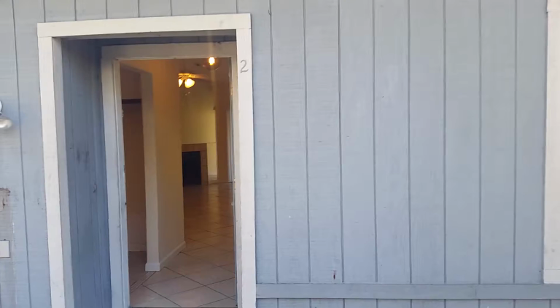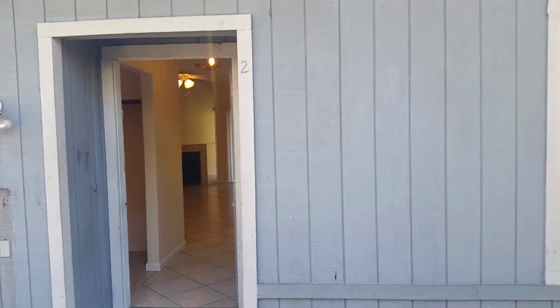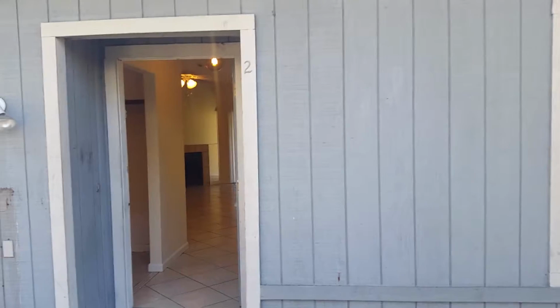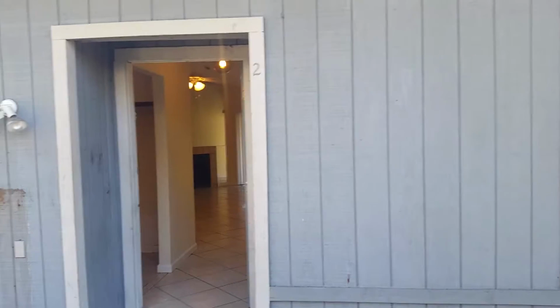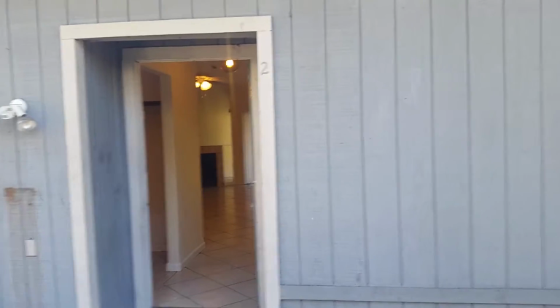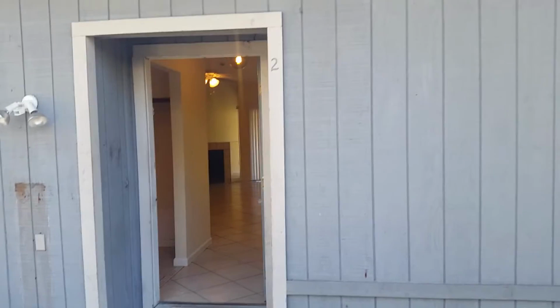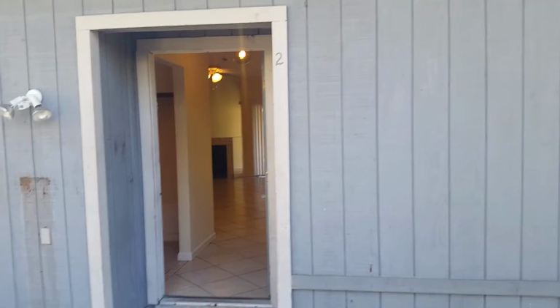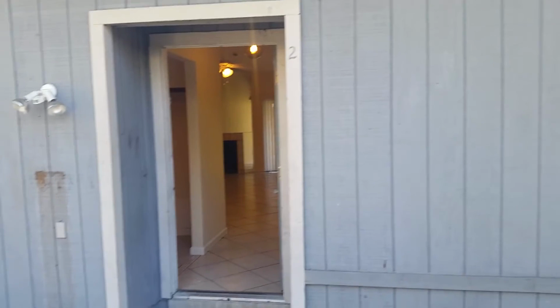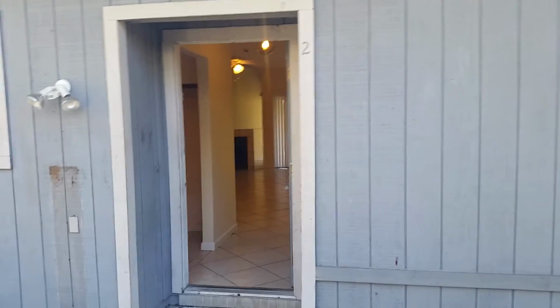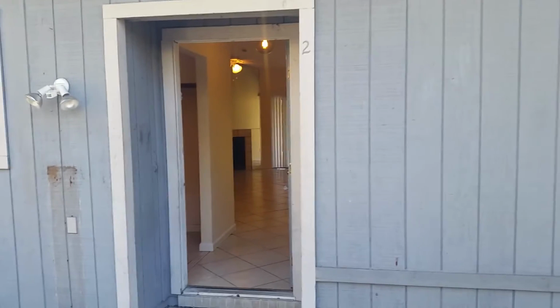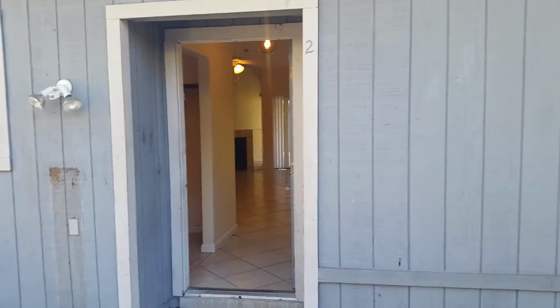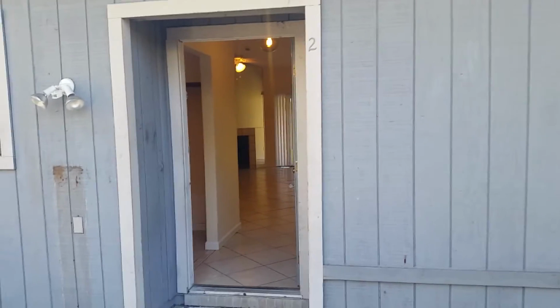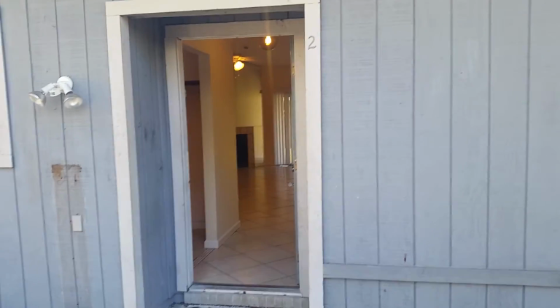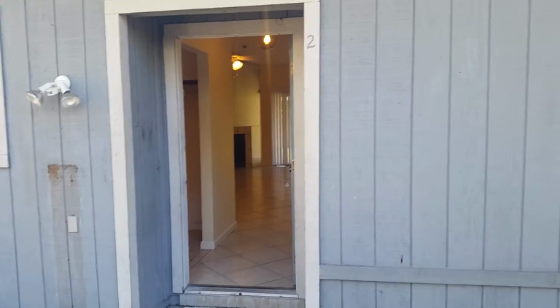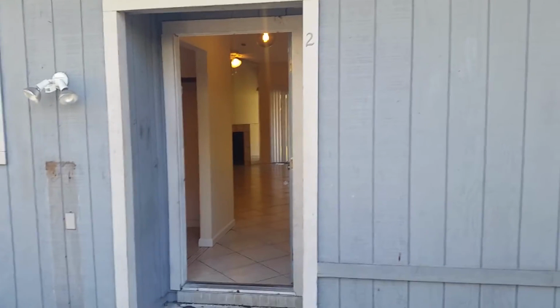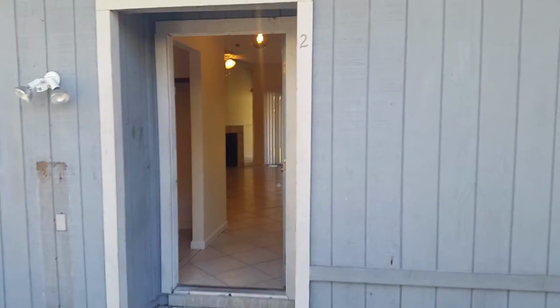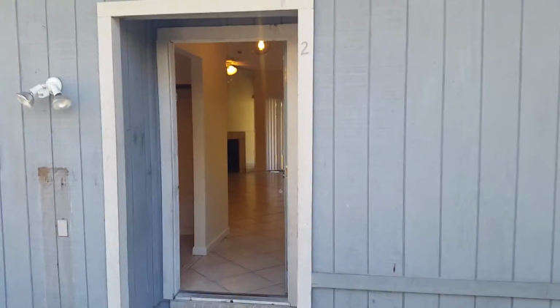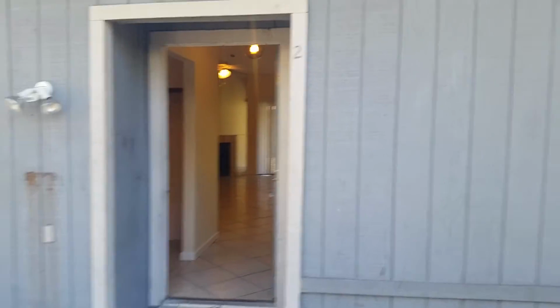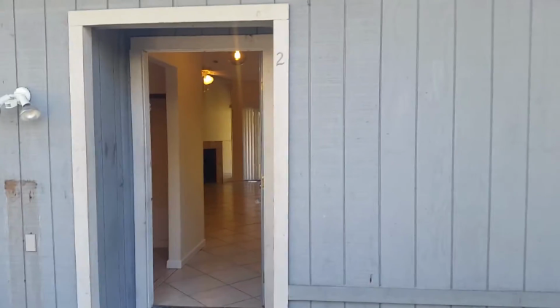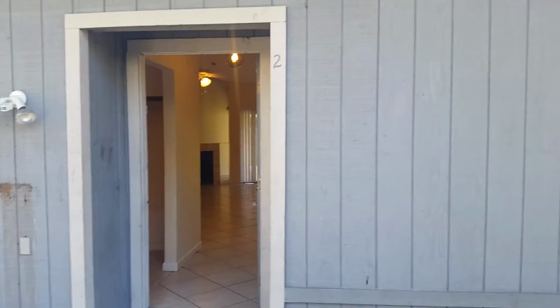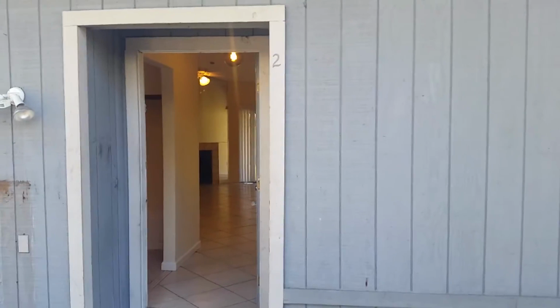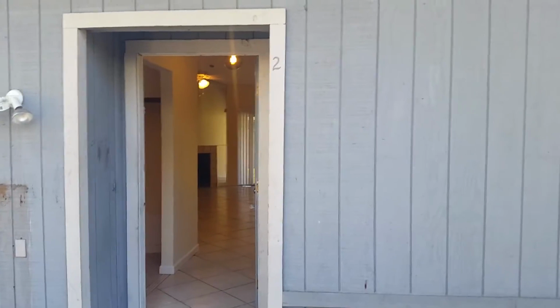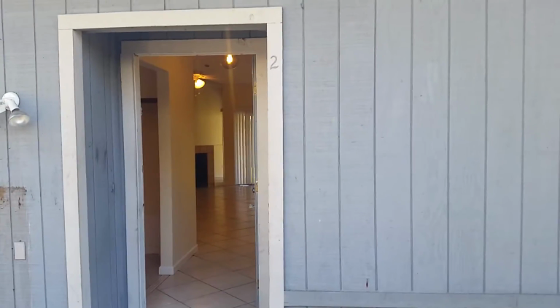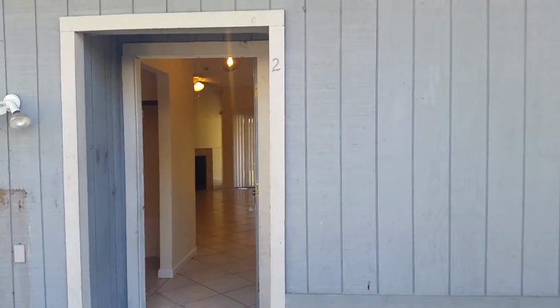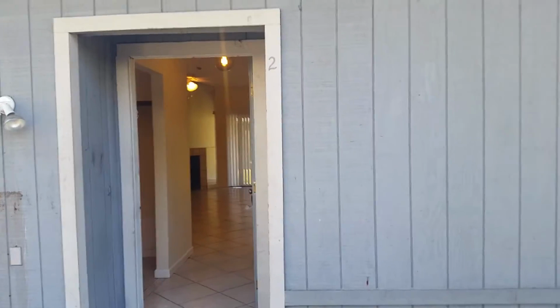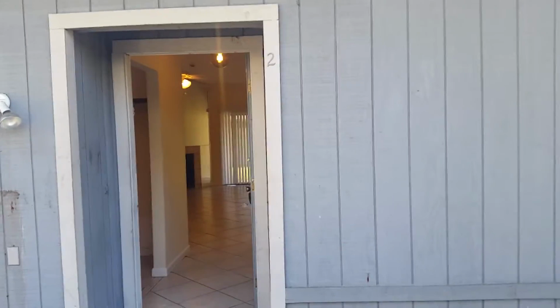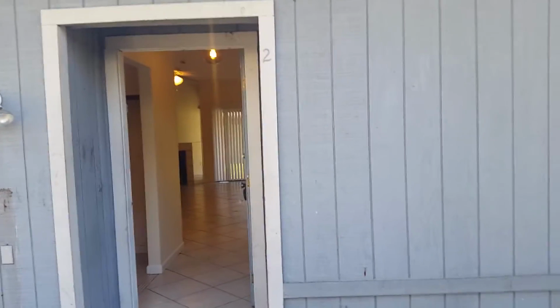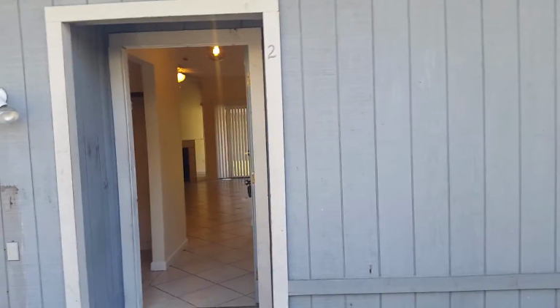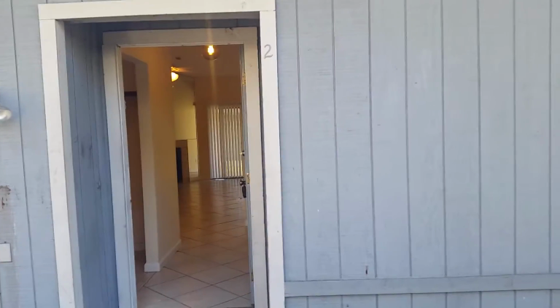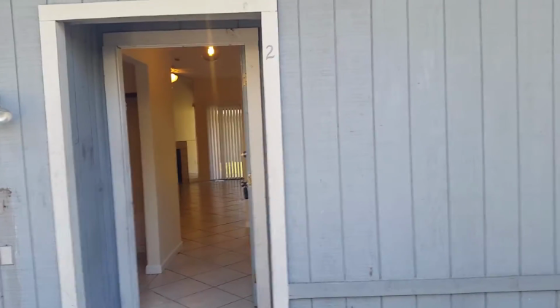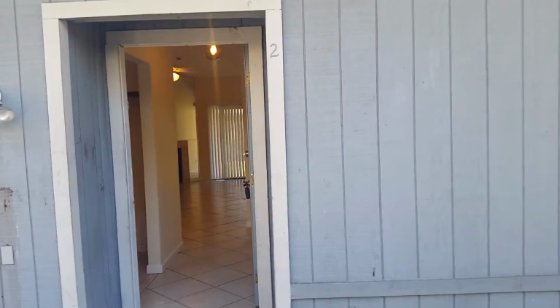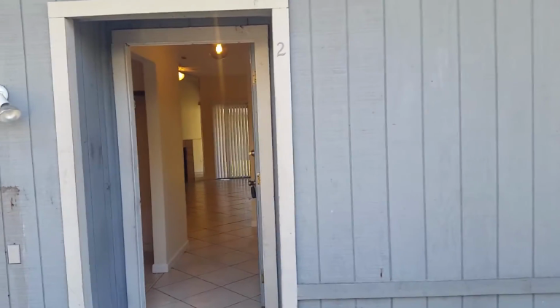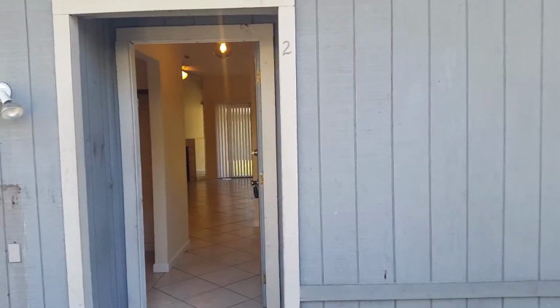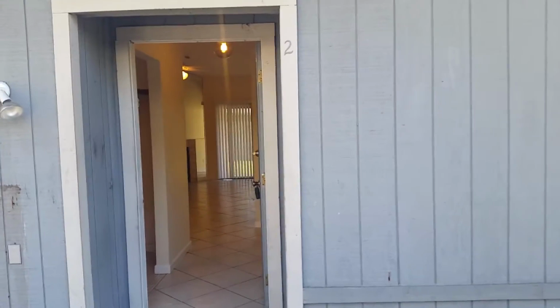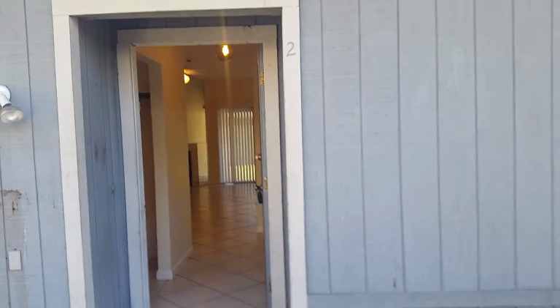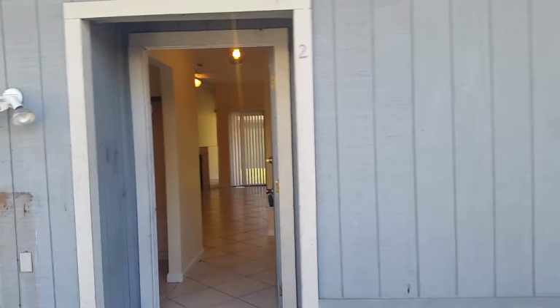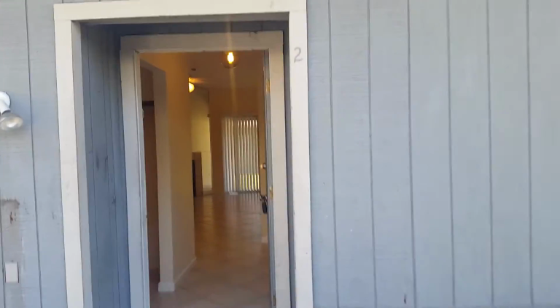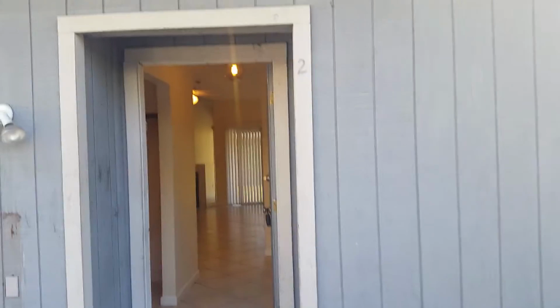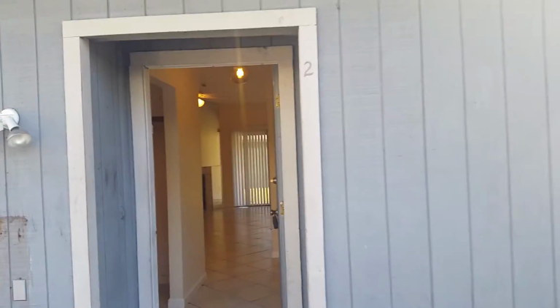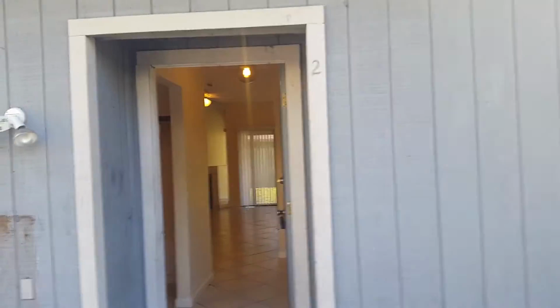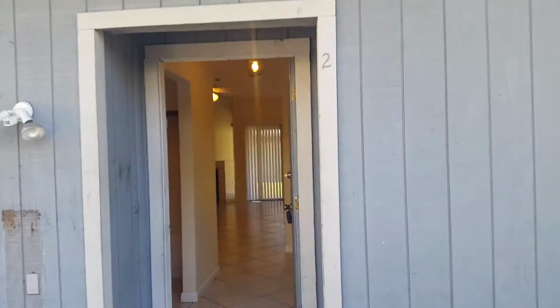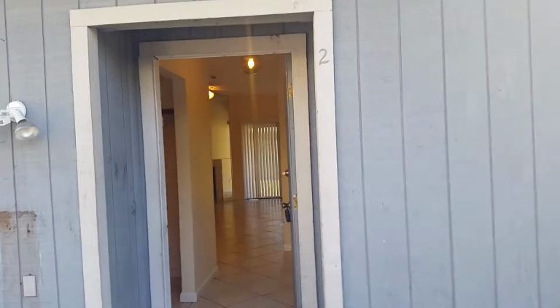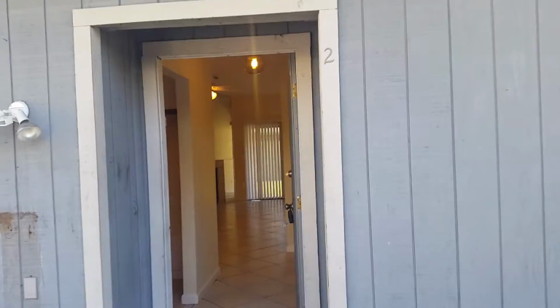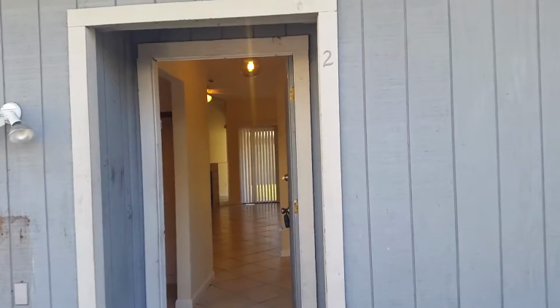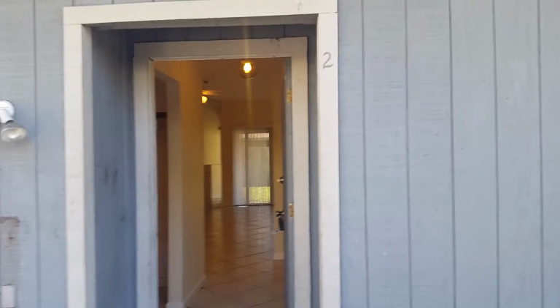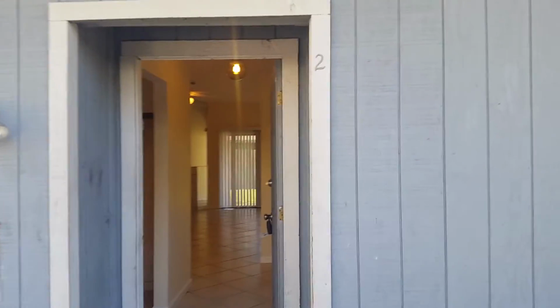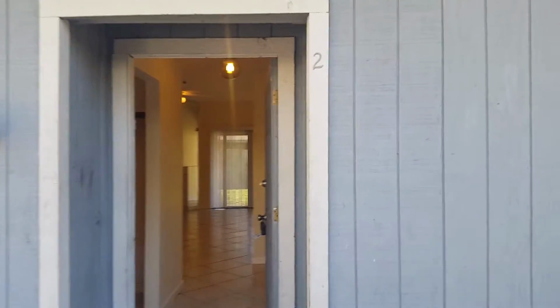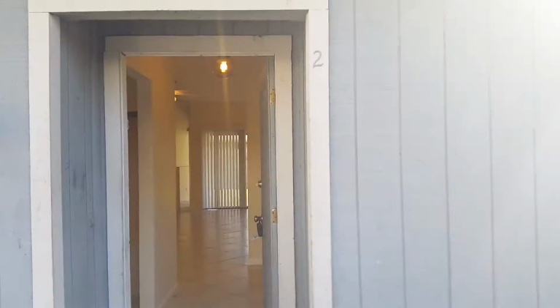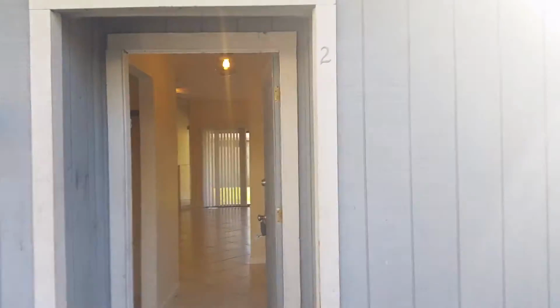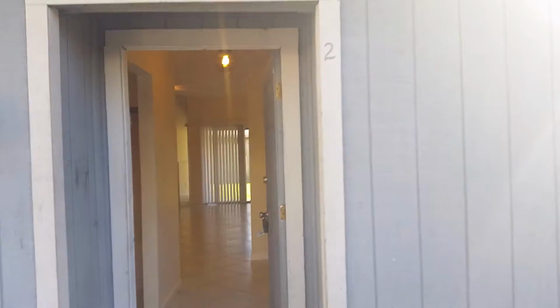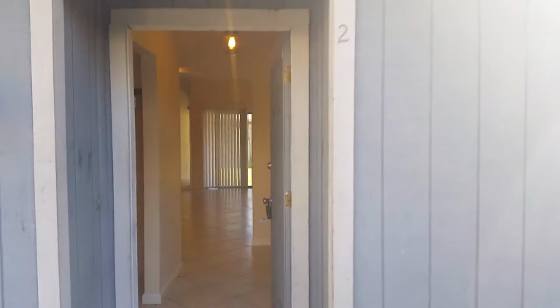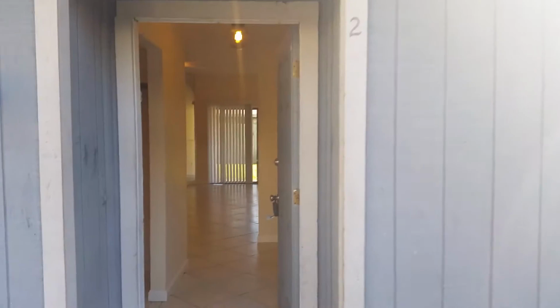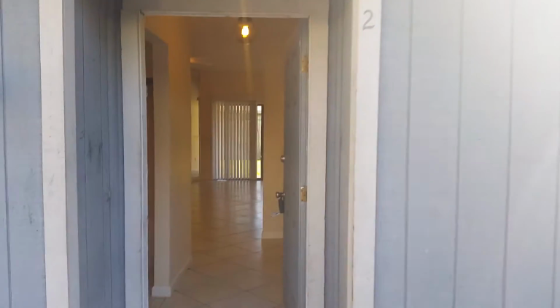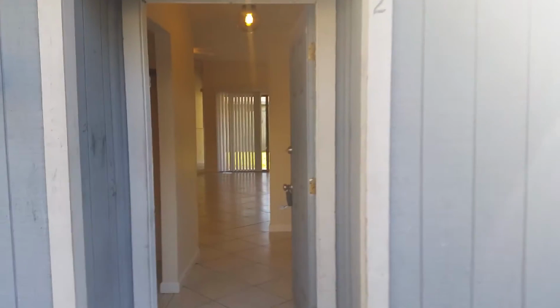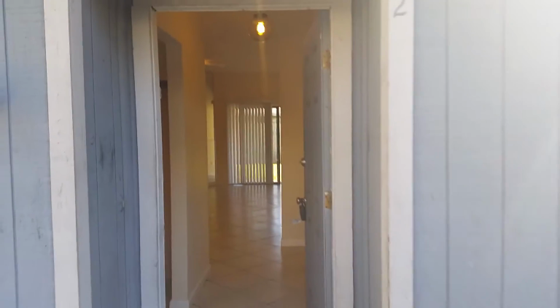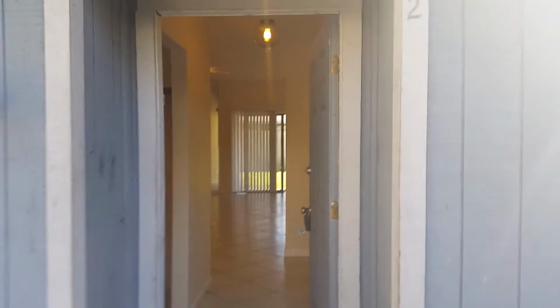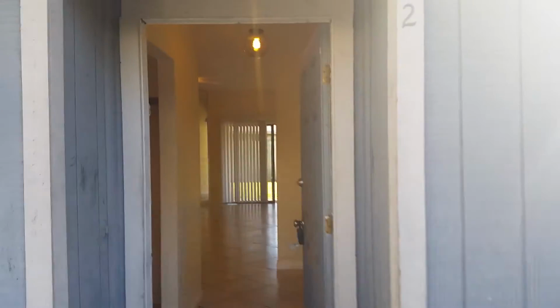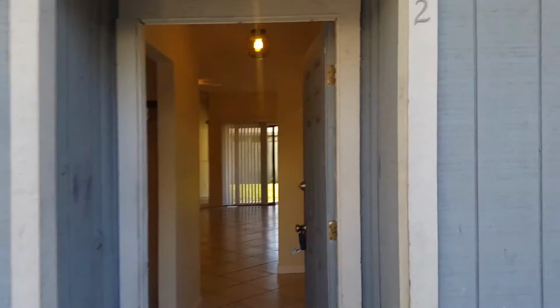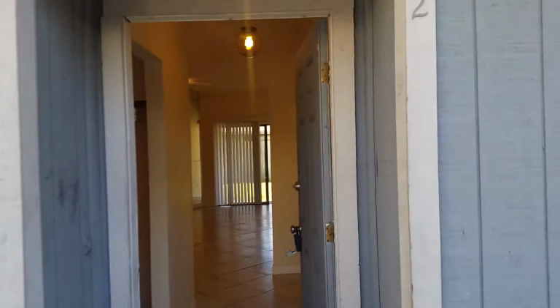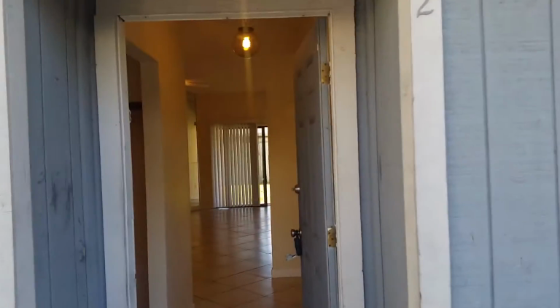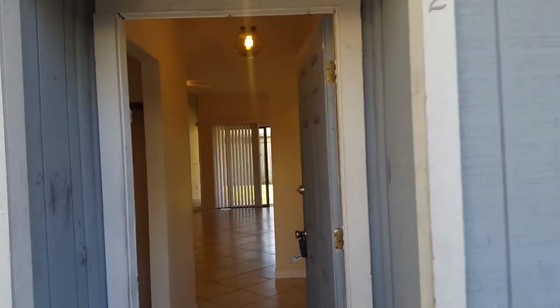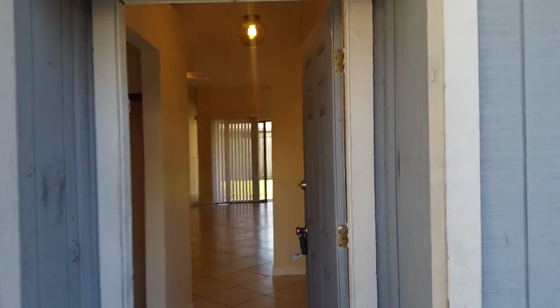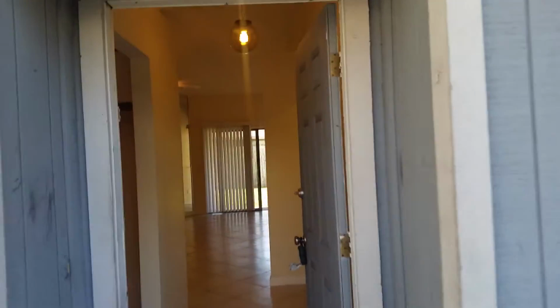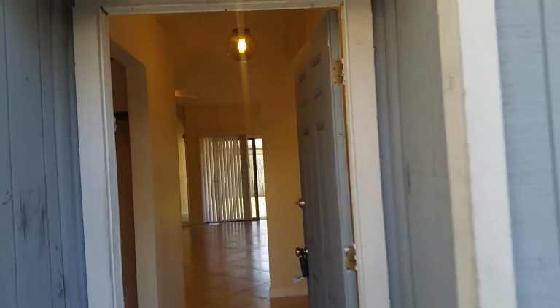Hey everyone, this is Danny with JWB at 7623 Indian Lakes Drive number two. This is the property turn we just completed.